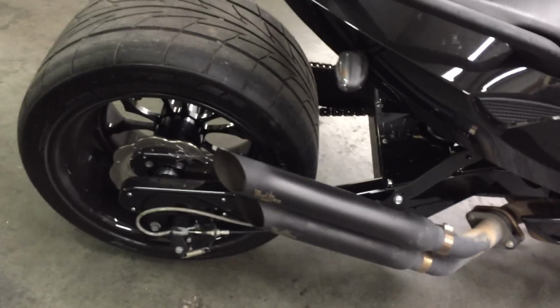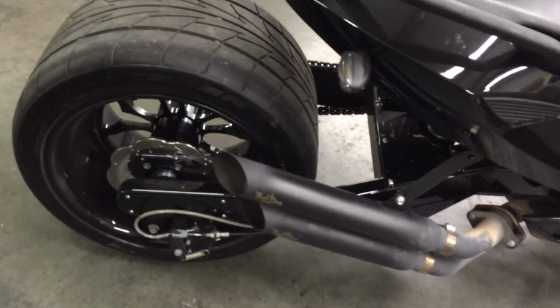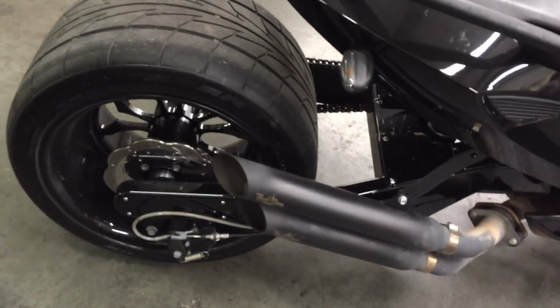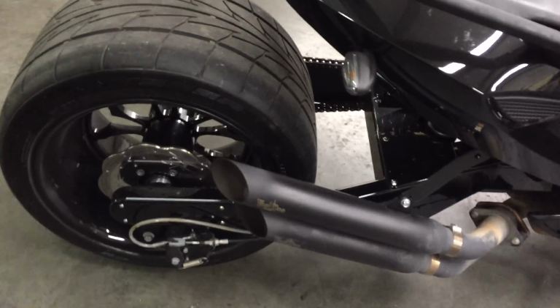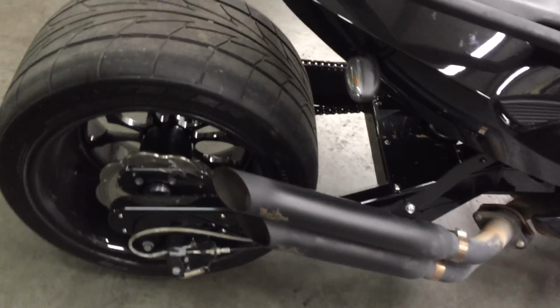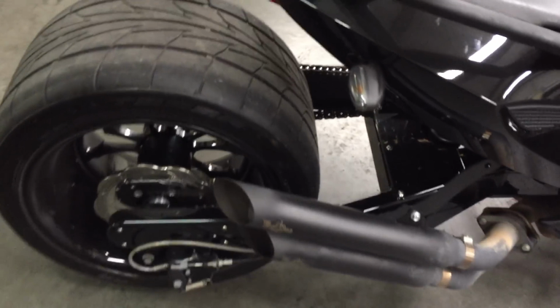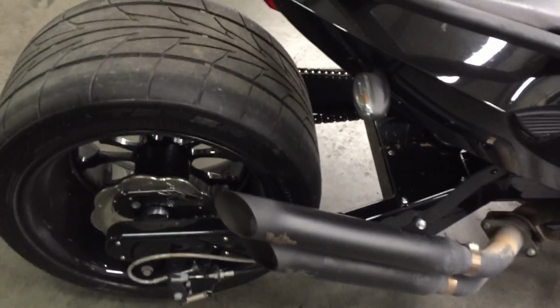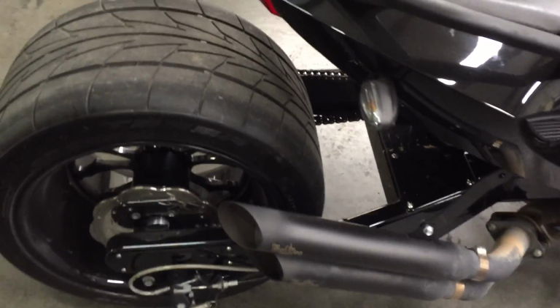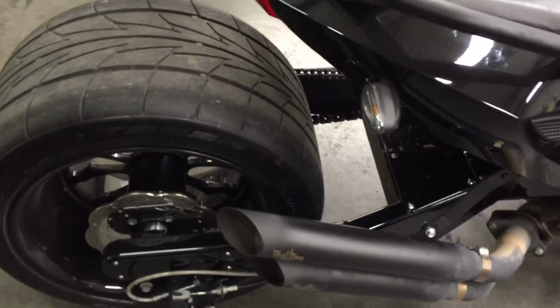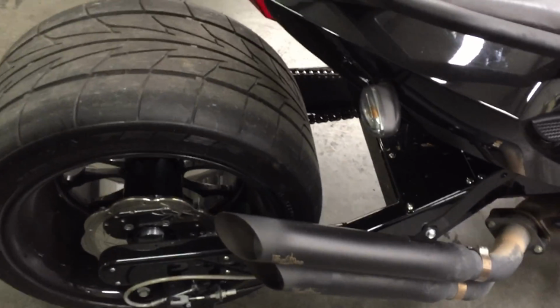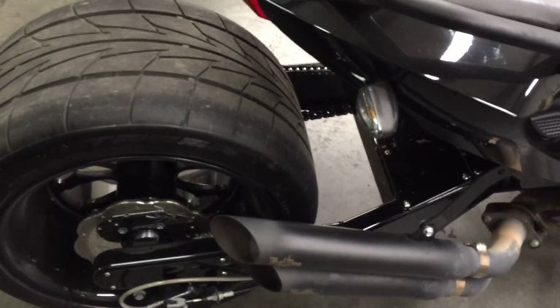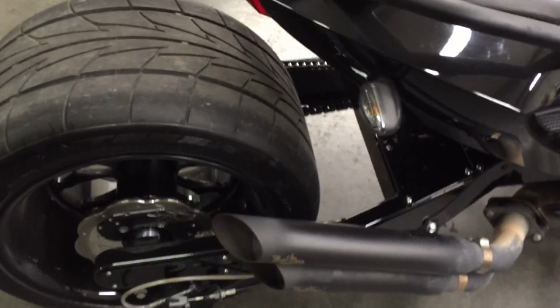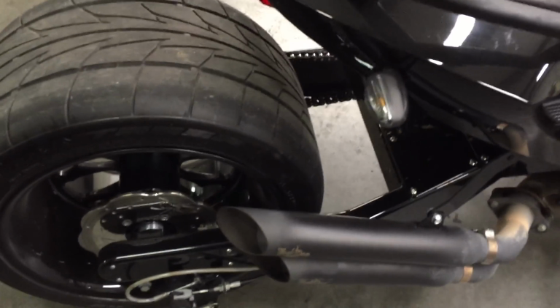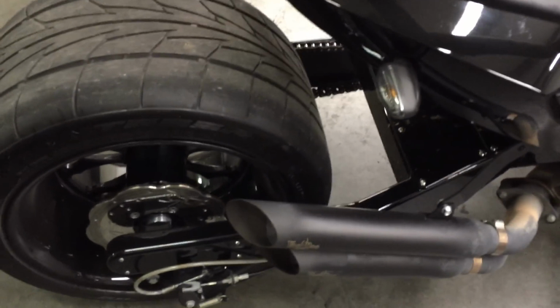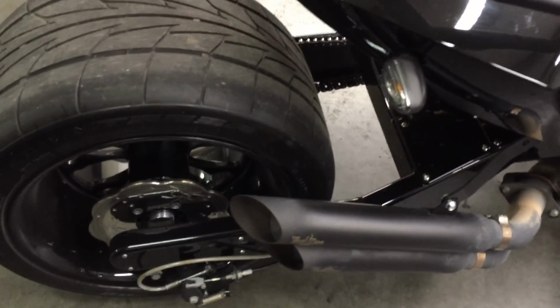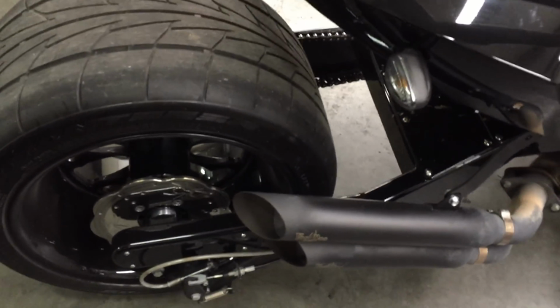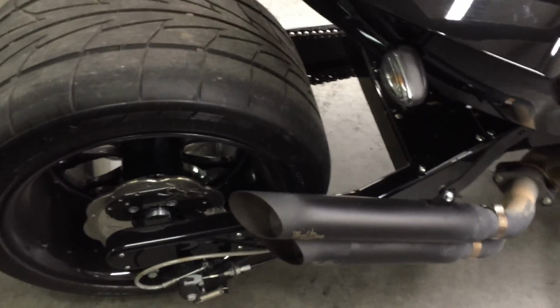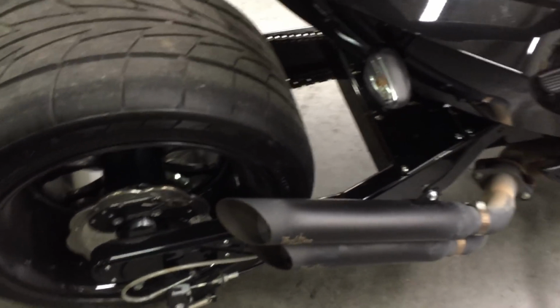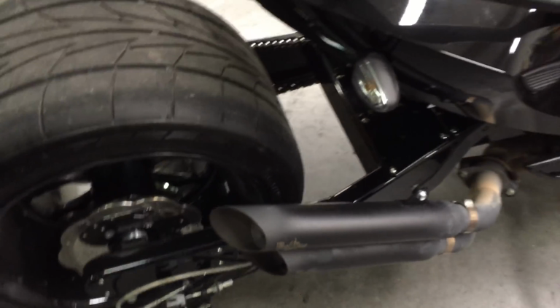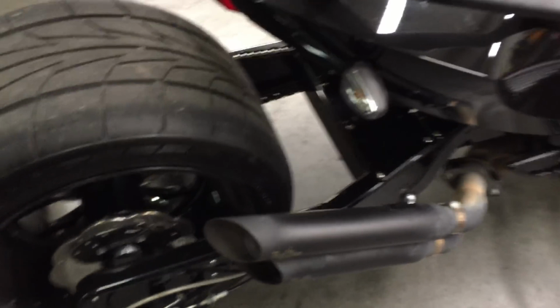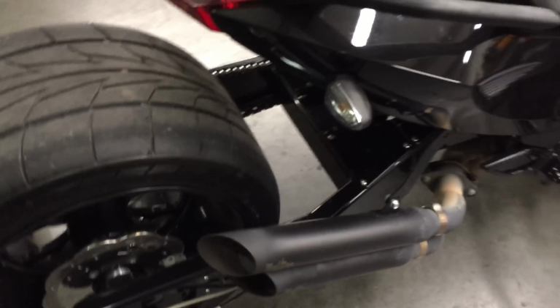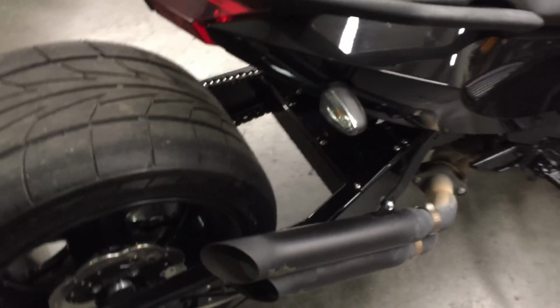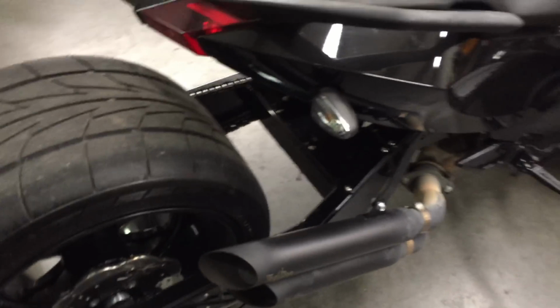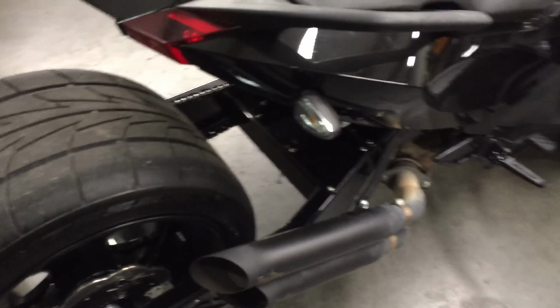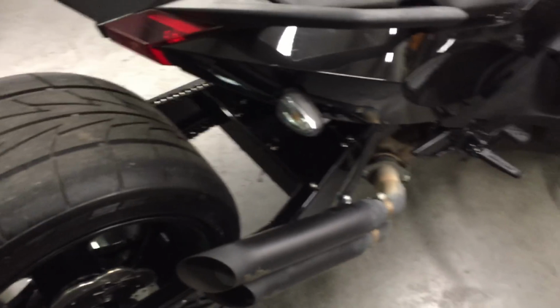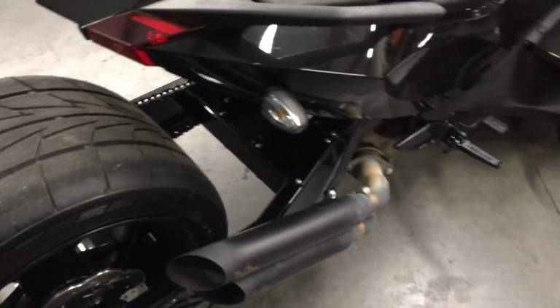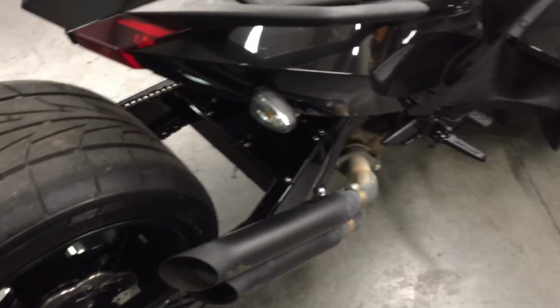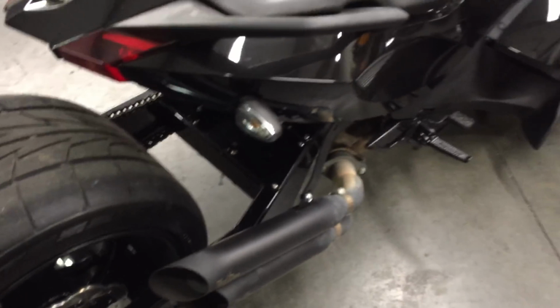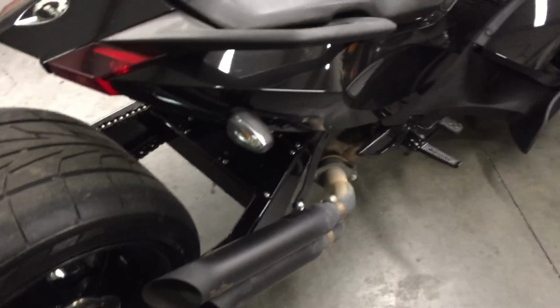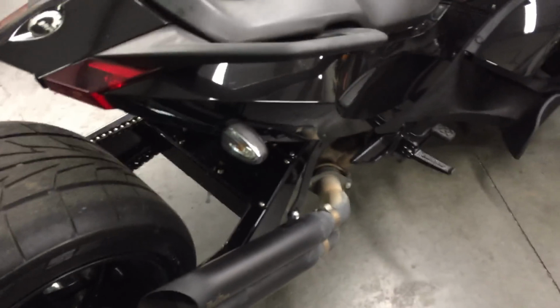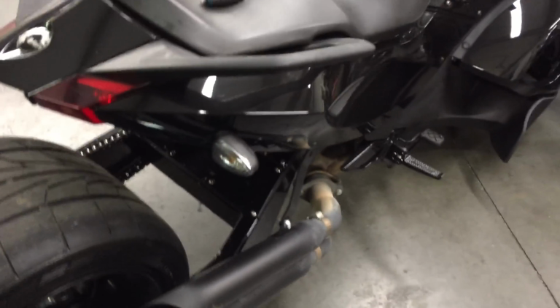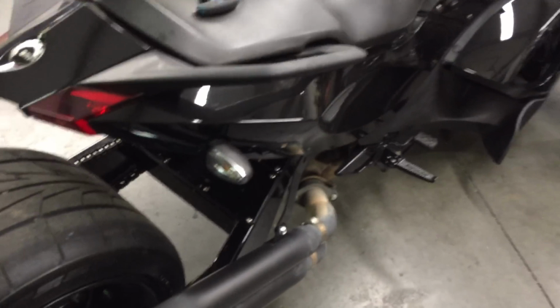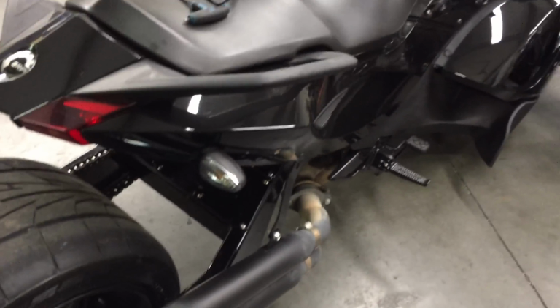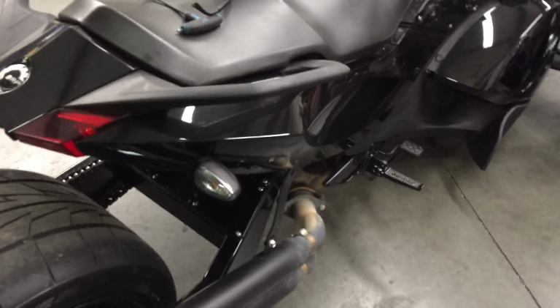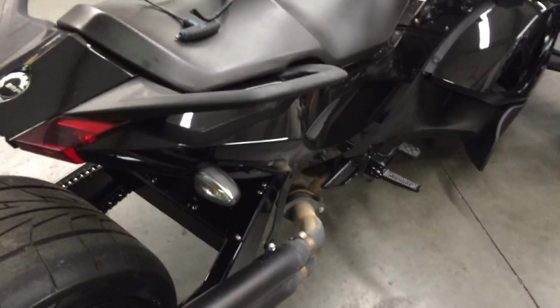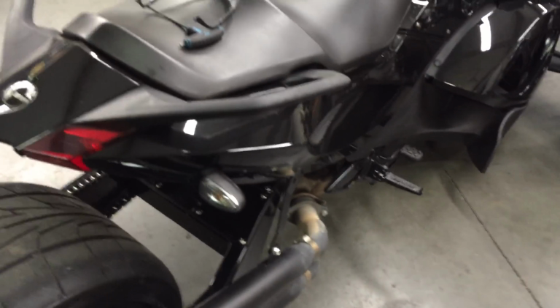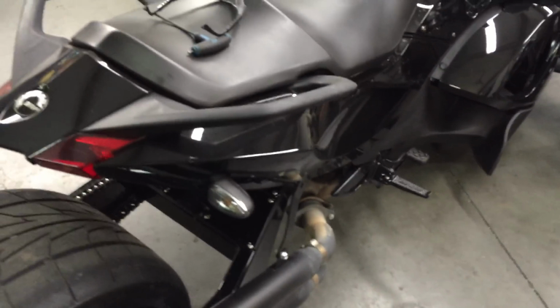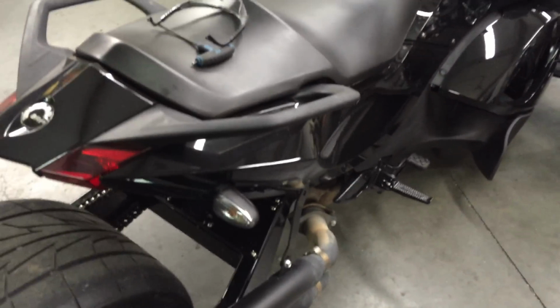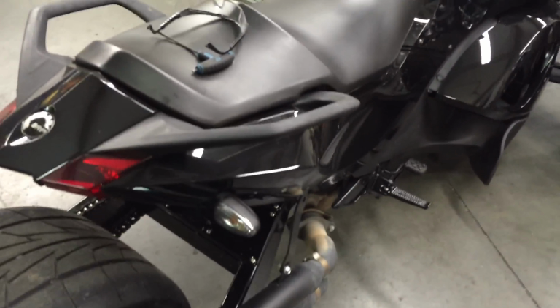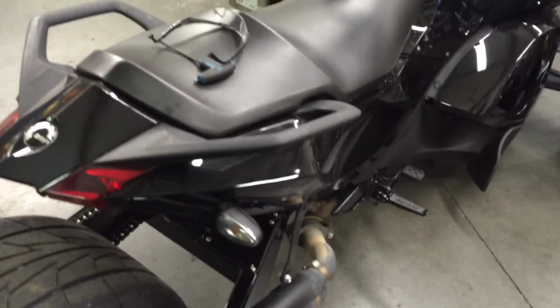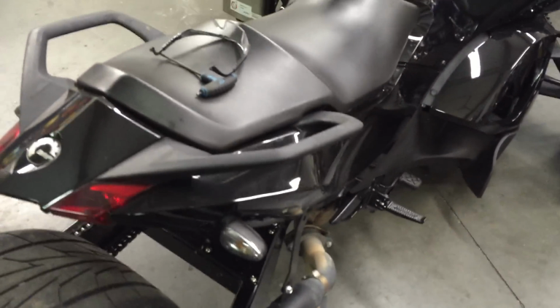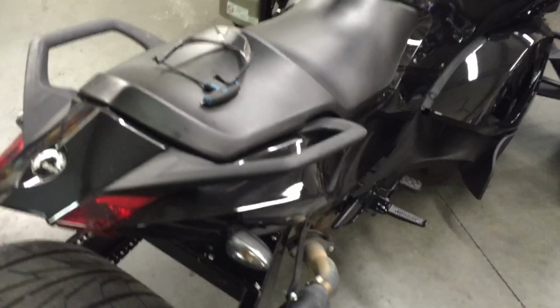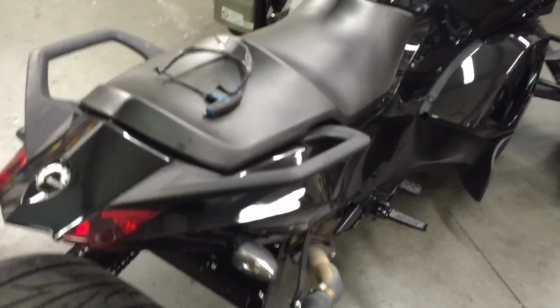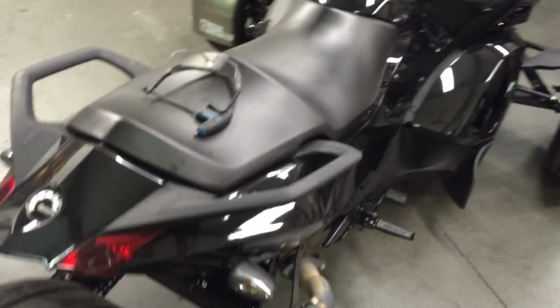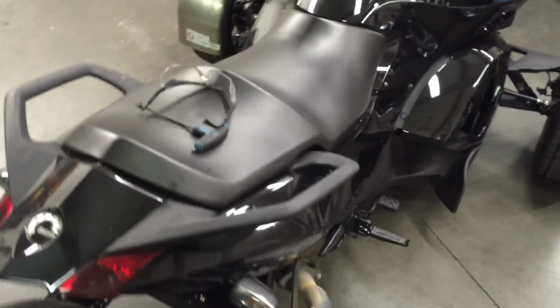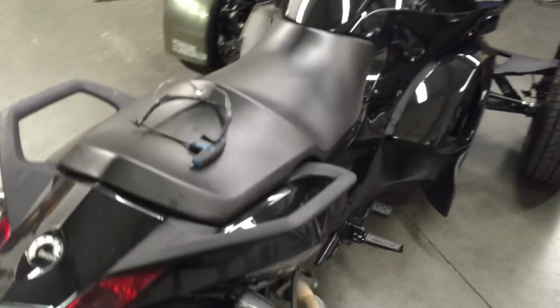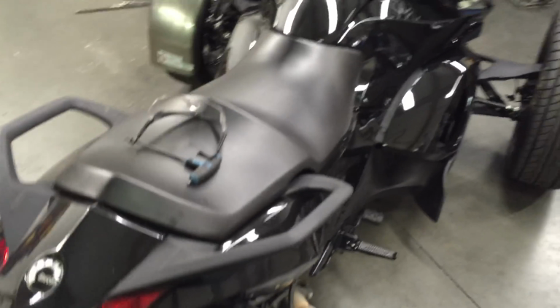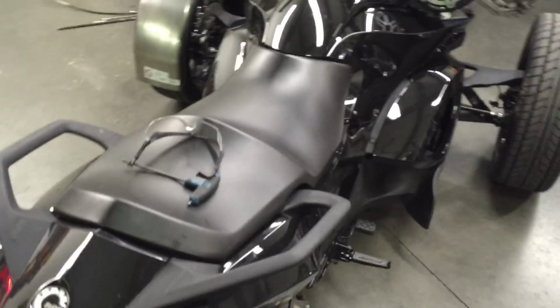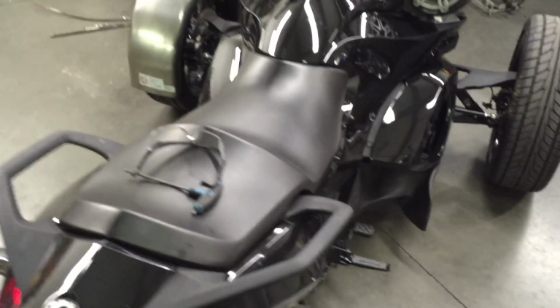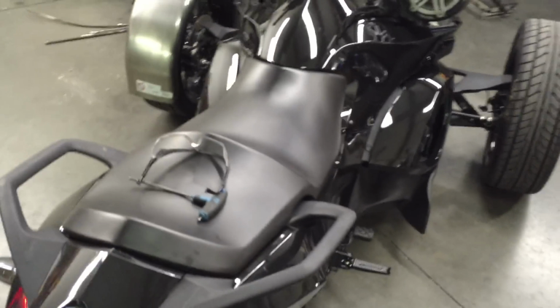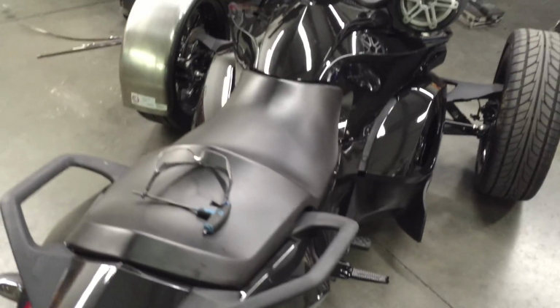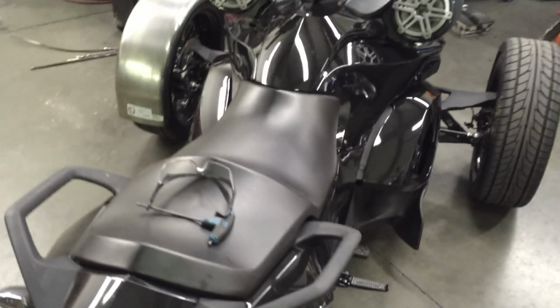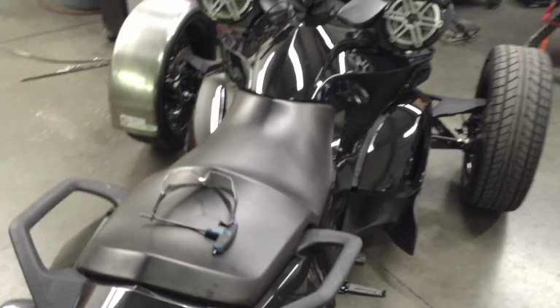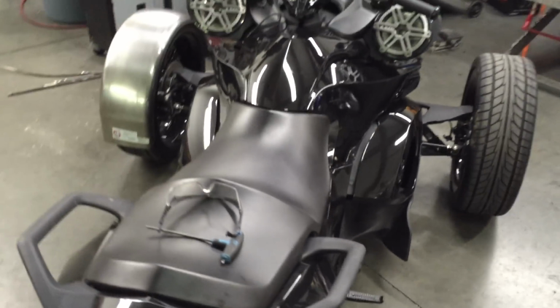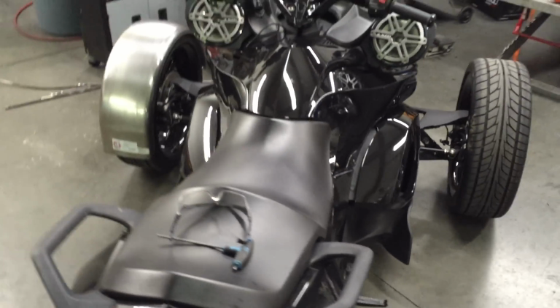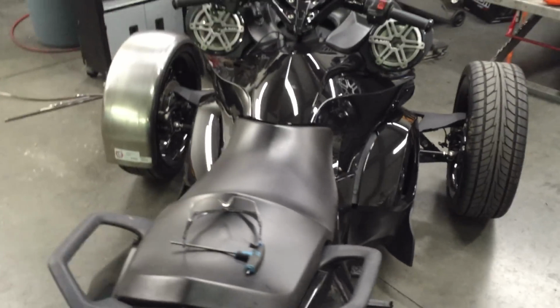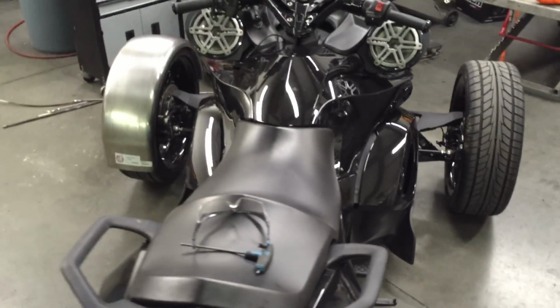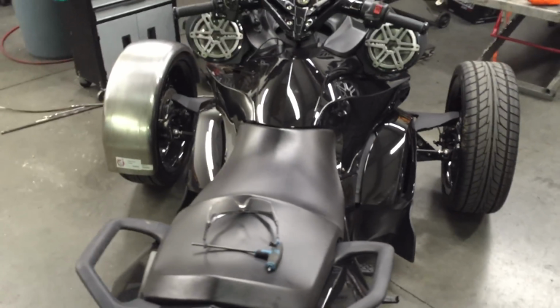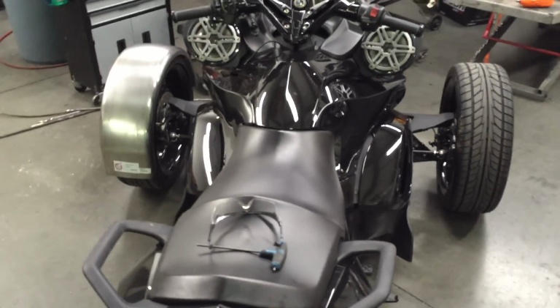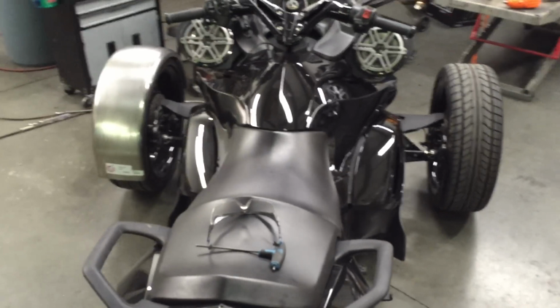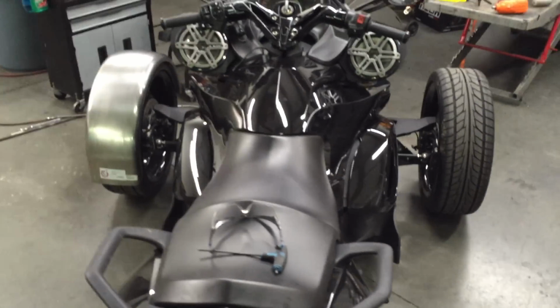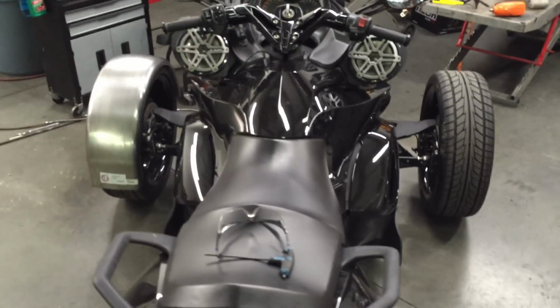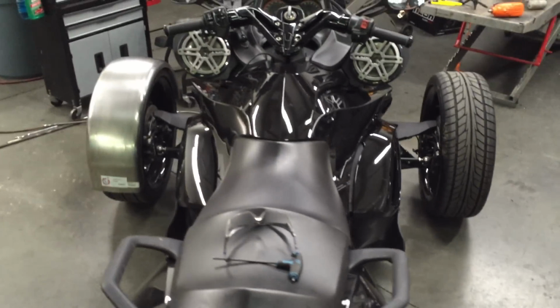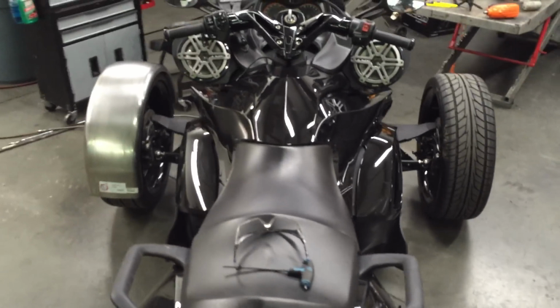We did this little Can-Am Spyder for a girl, and she drove it to Bike Week, put 1,800 miles on it, and she's back in here today.